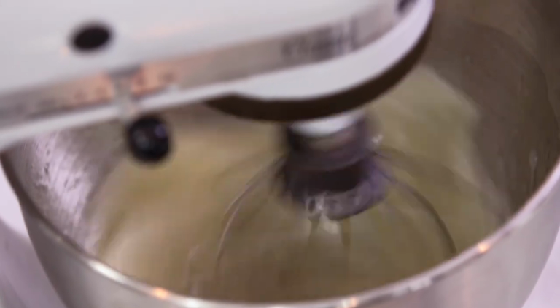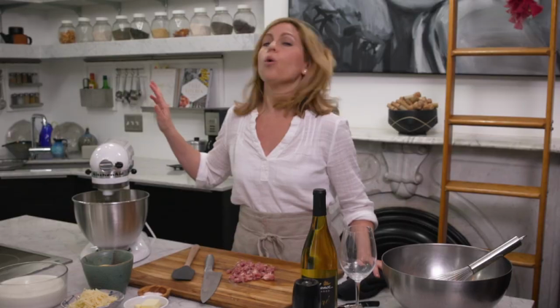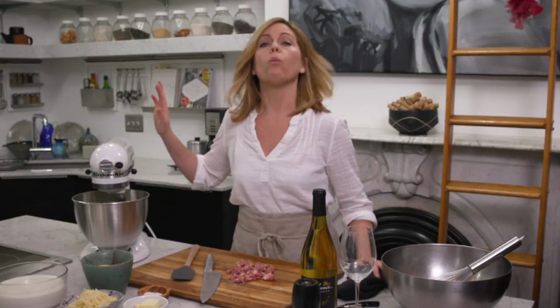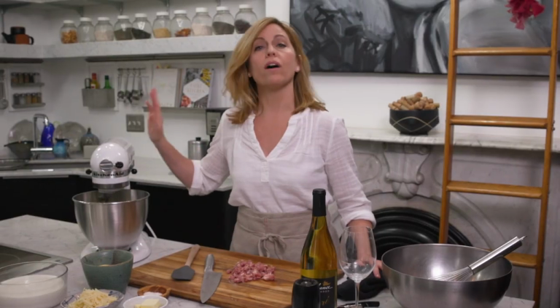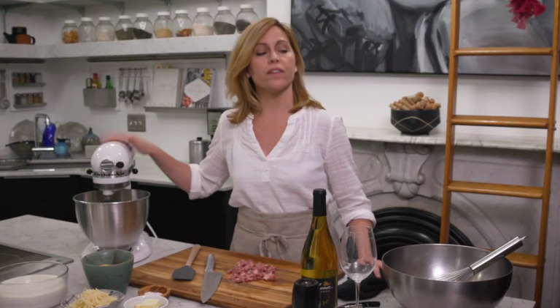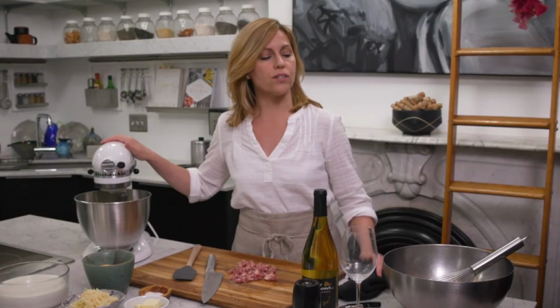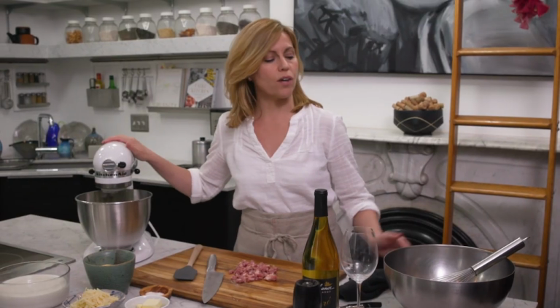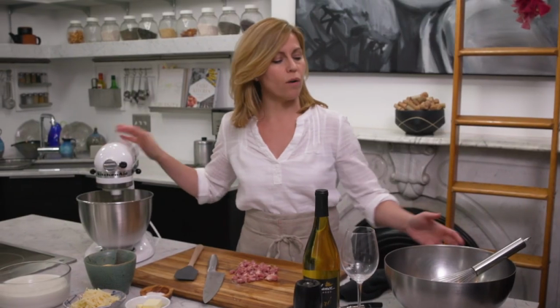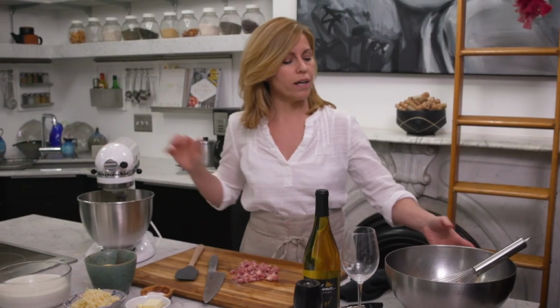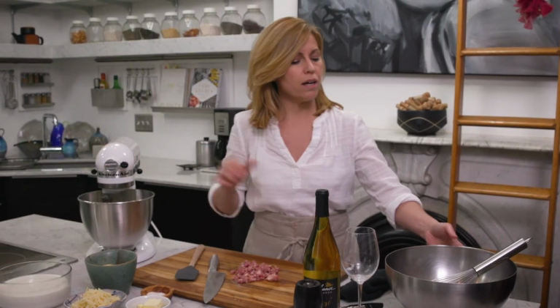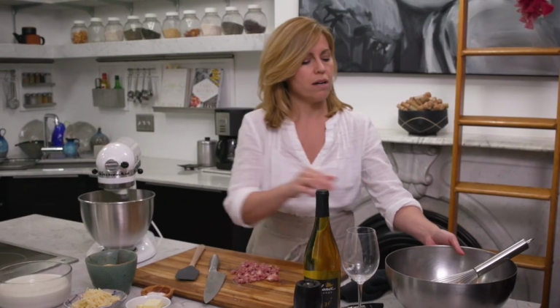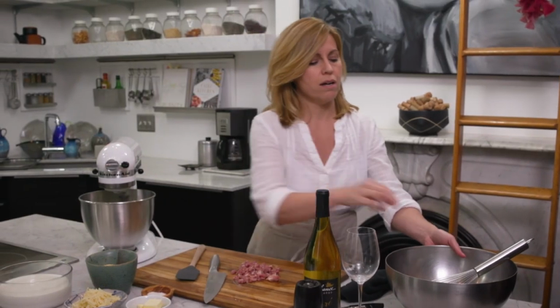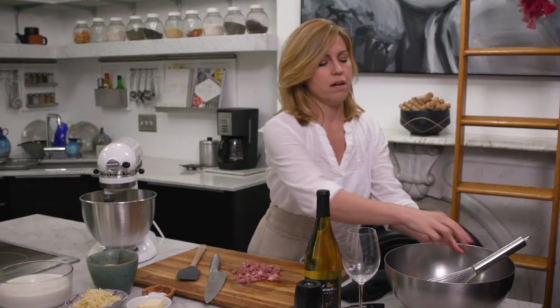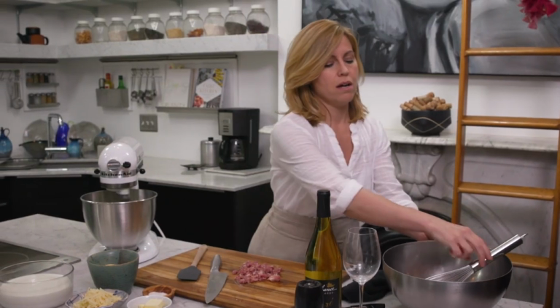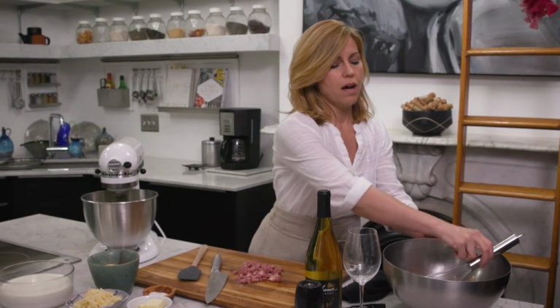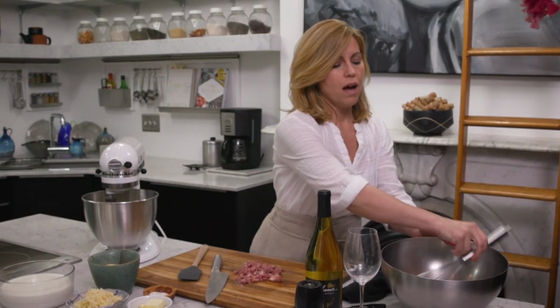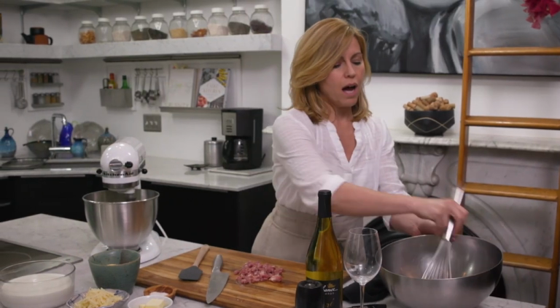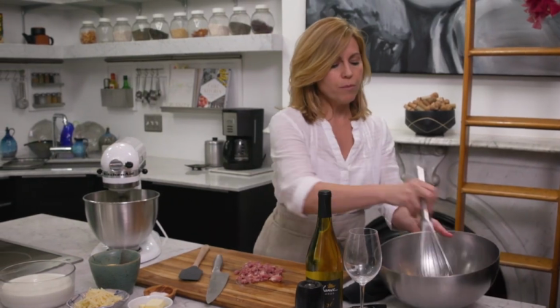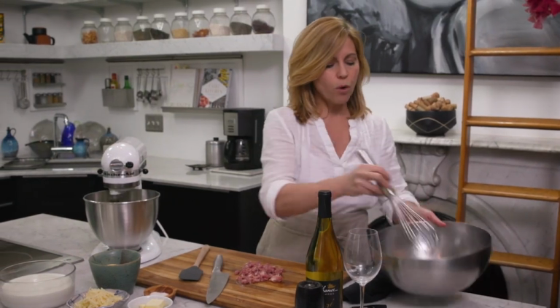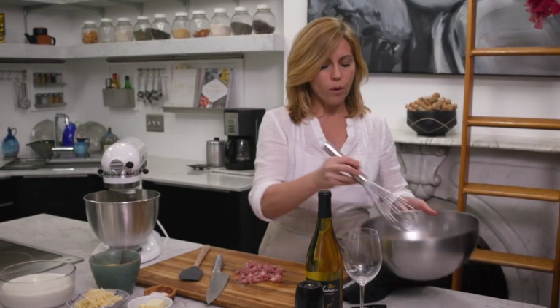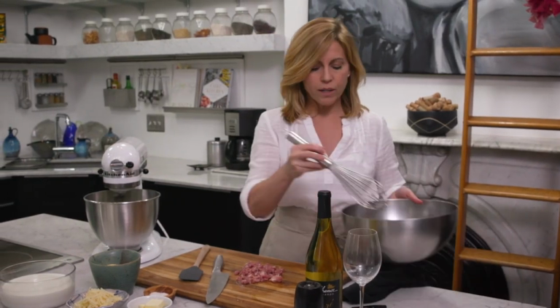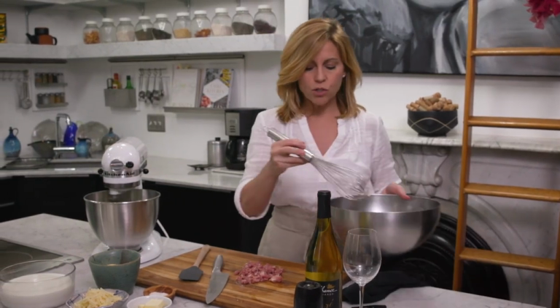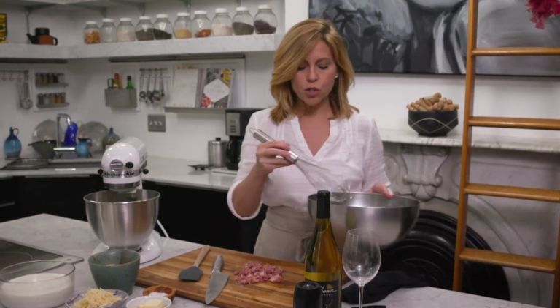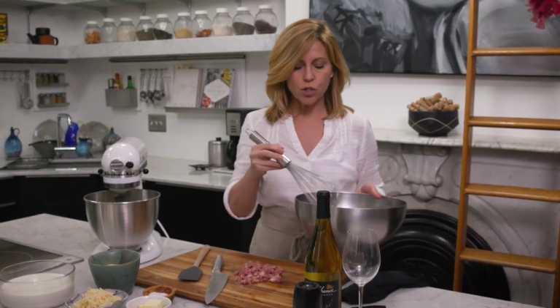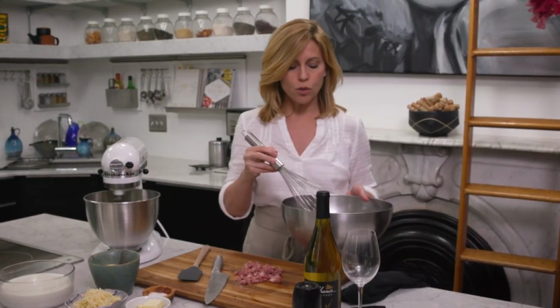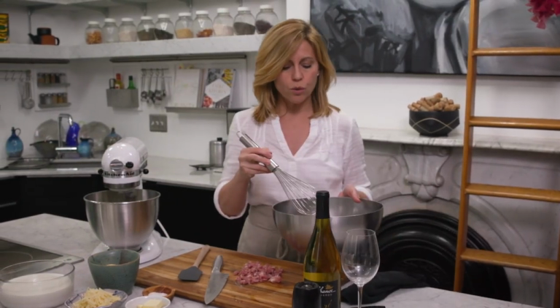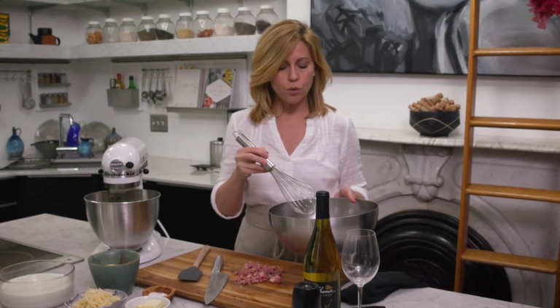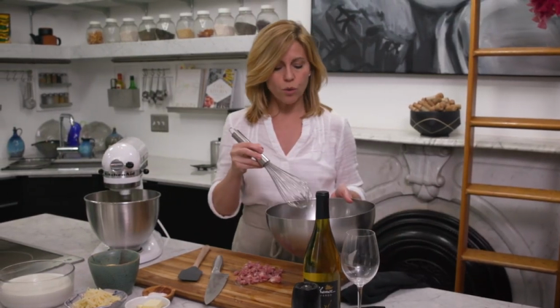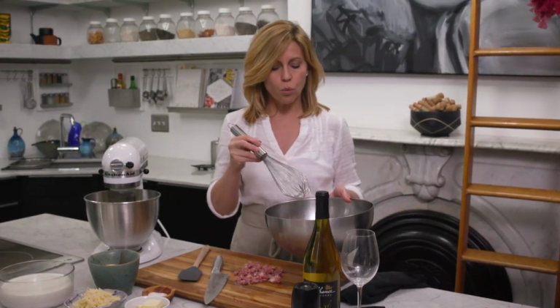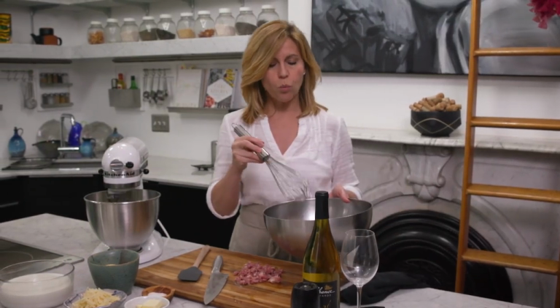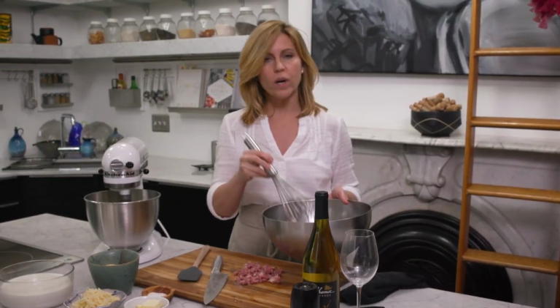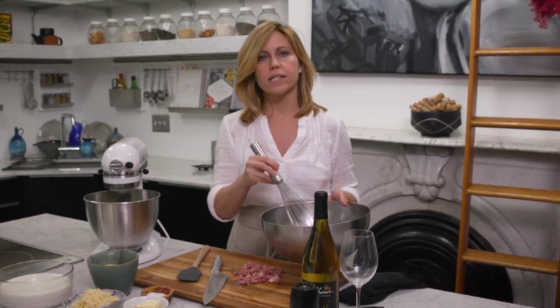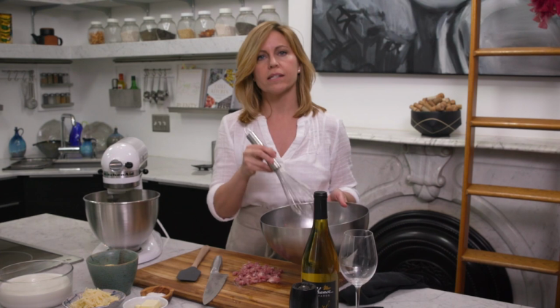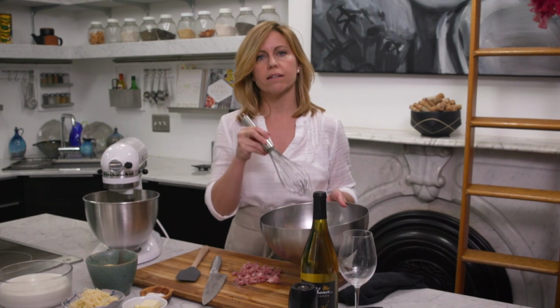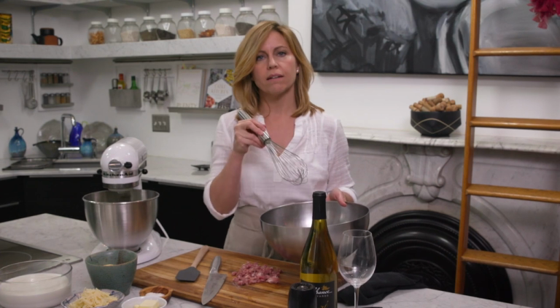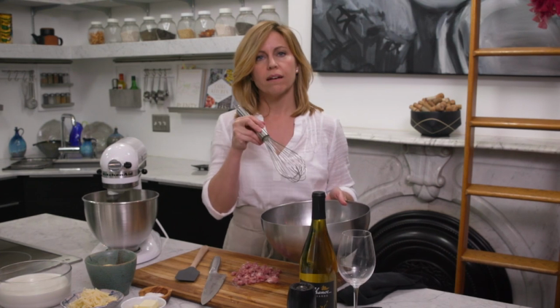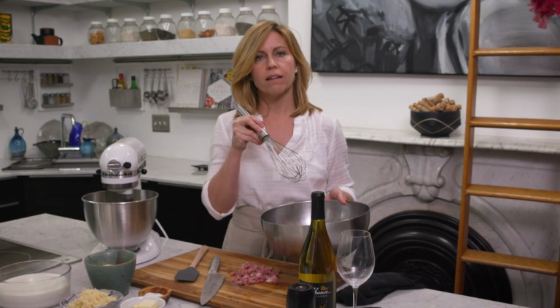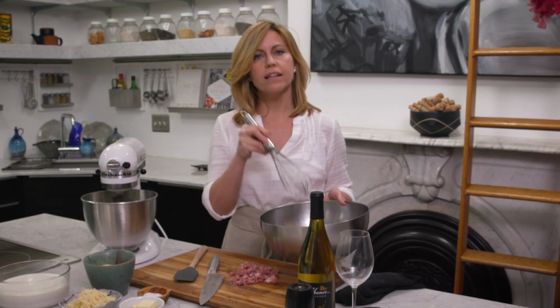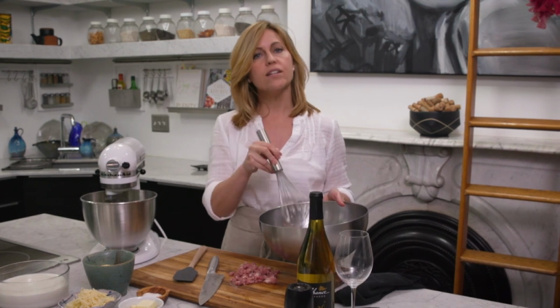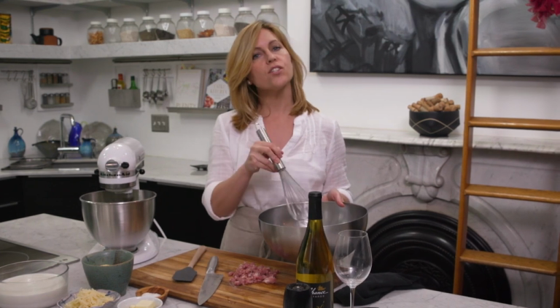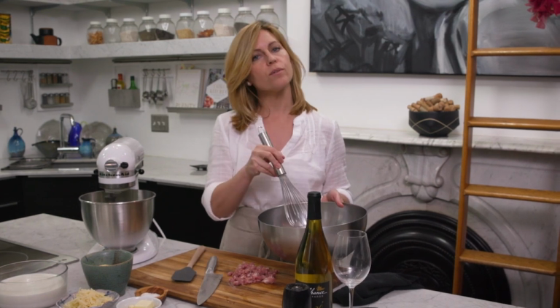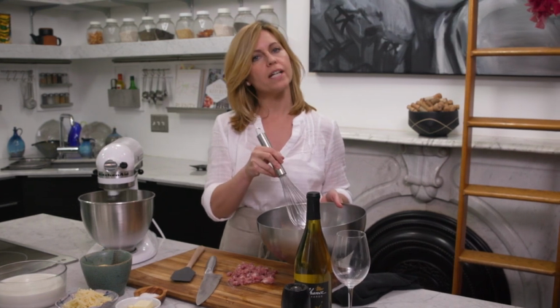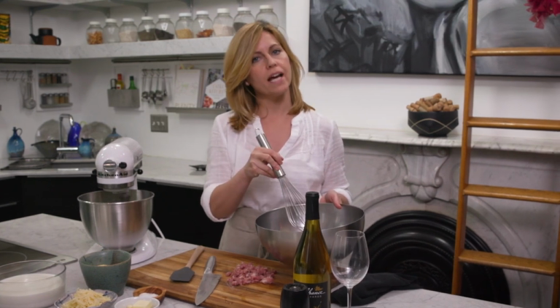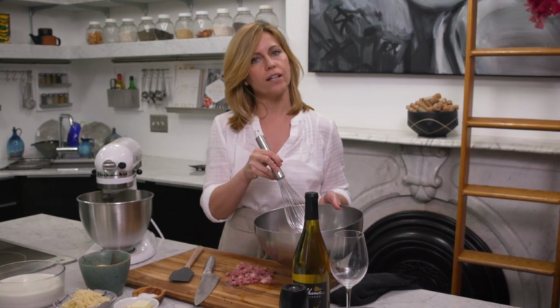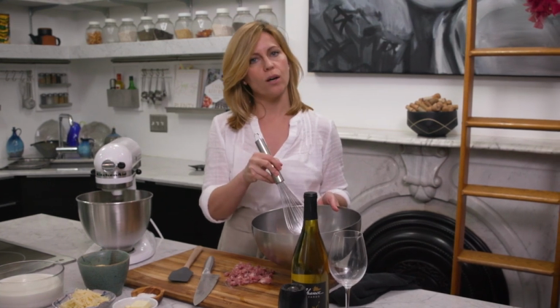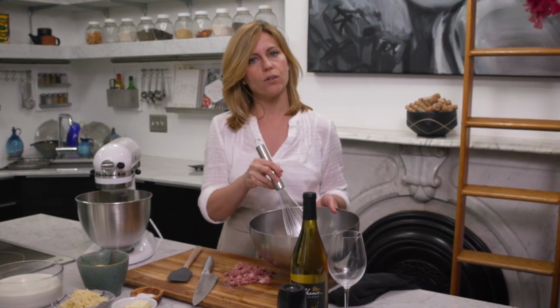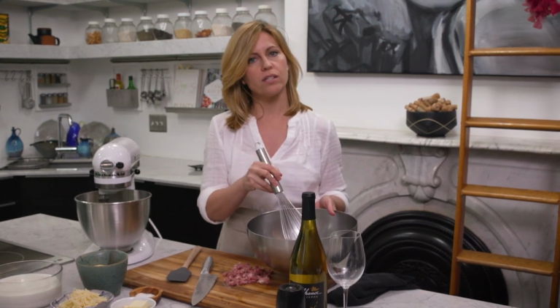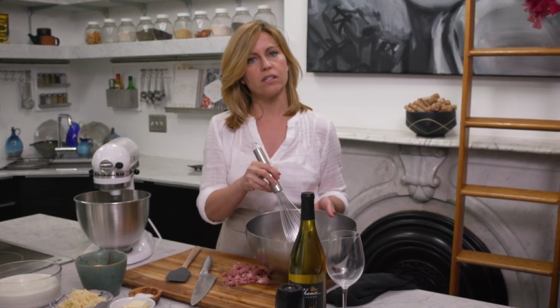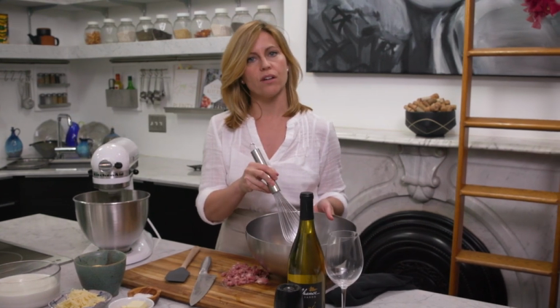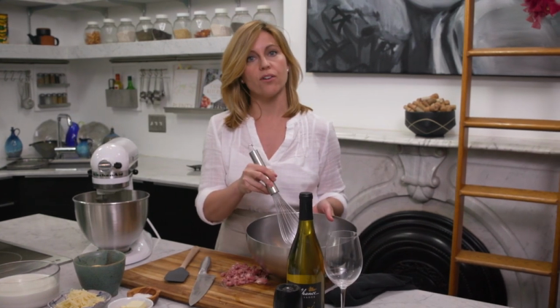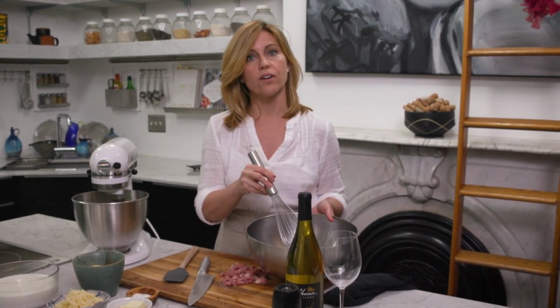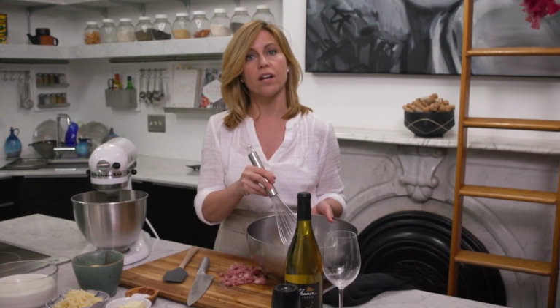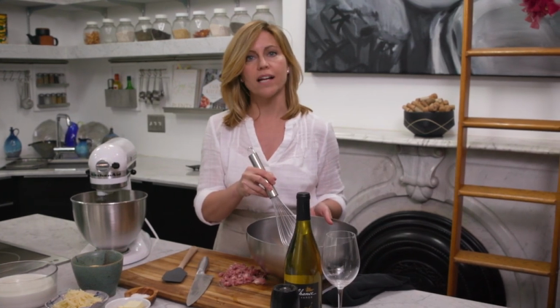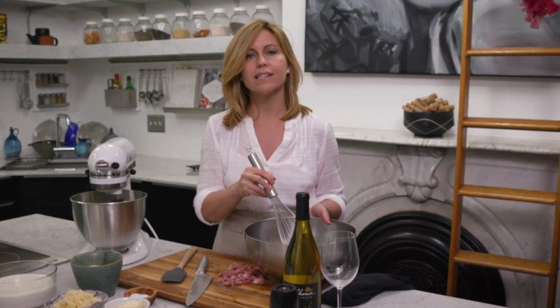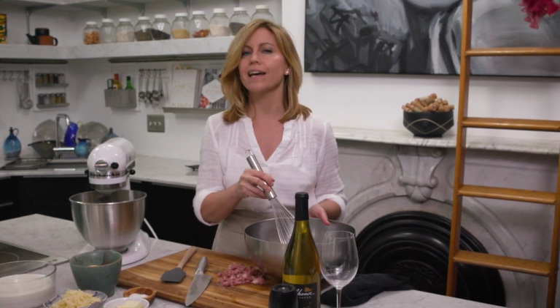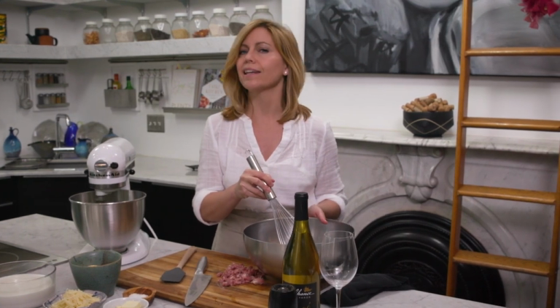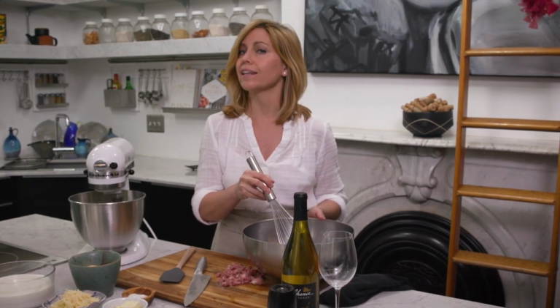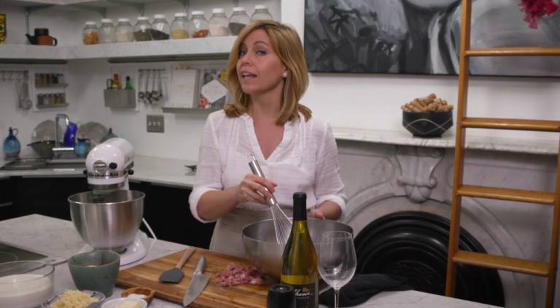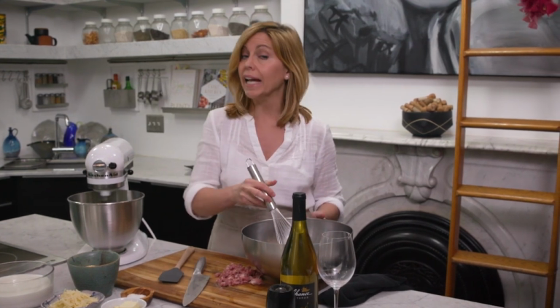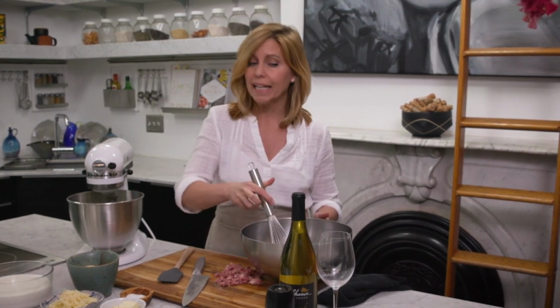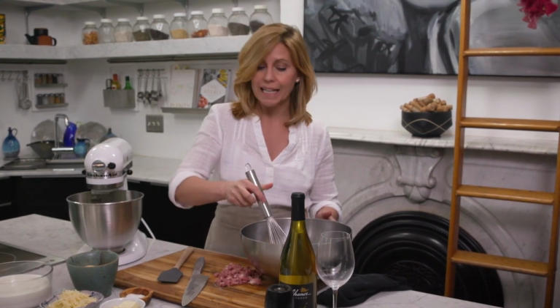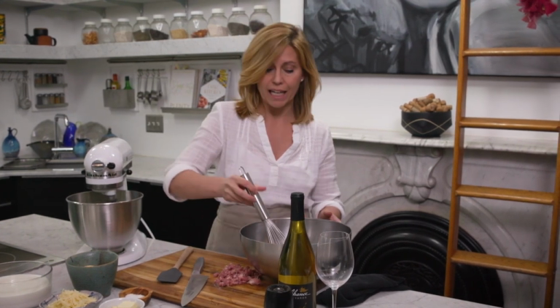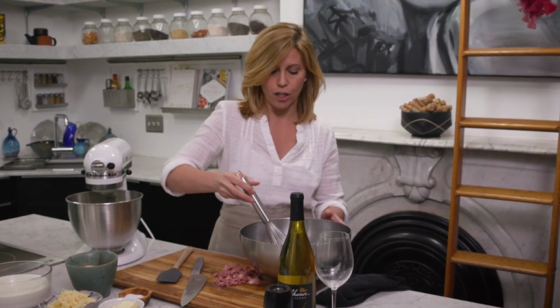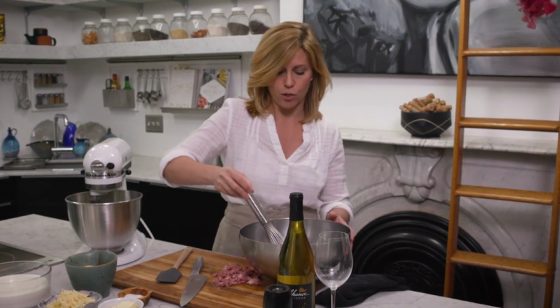While that's going, I'm going to whisk these three egg yolks until they're nice and light yellow.